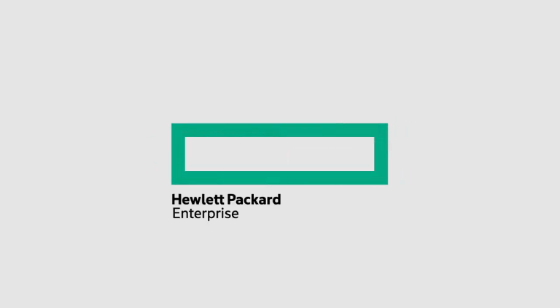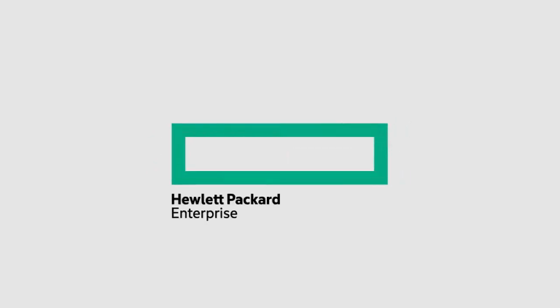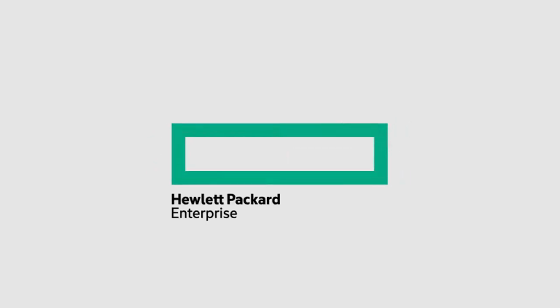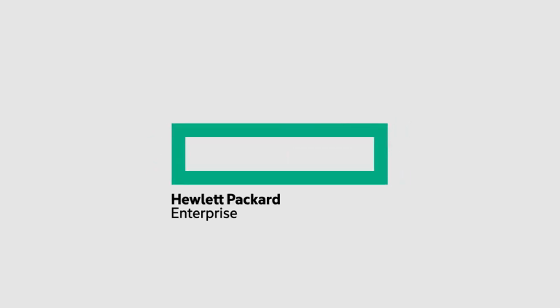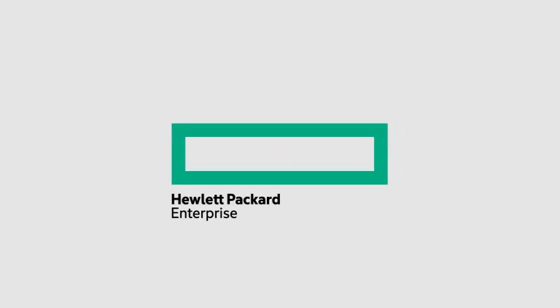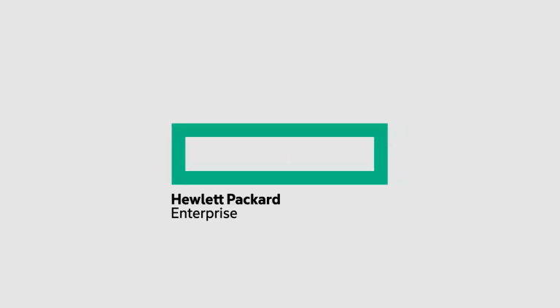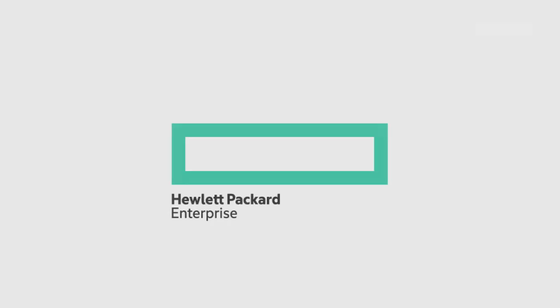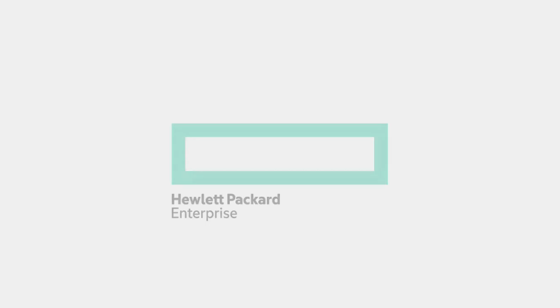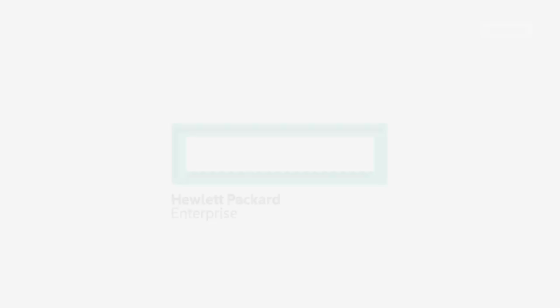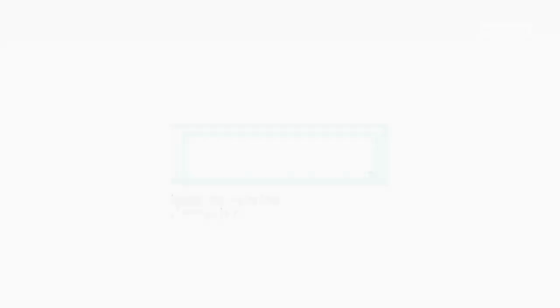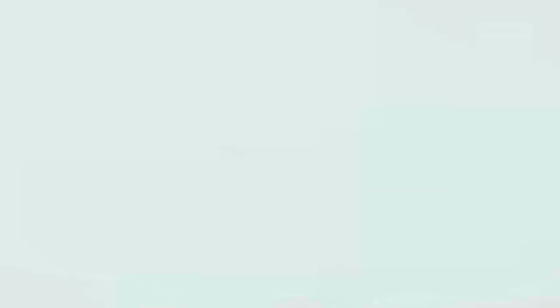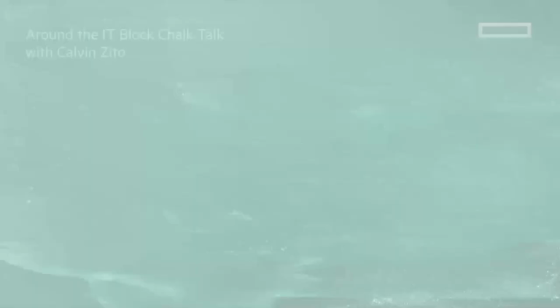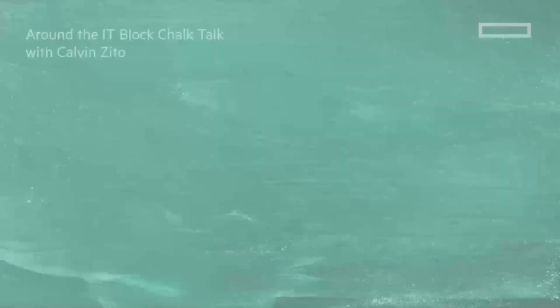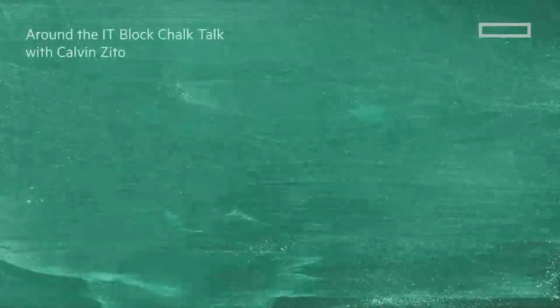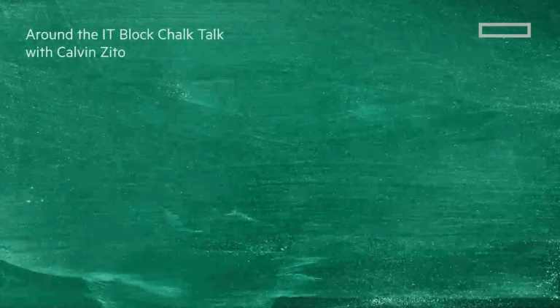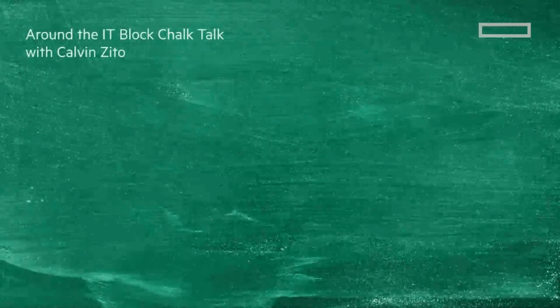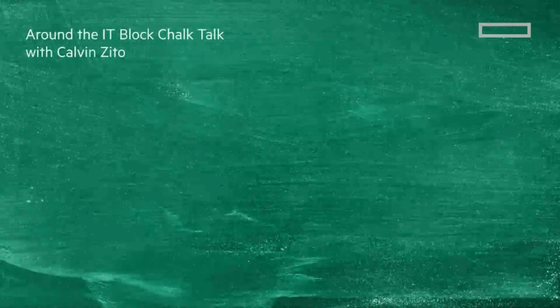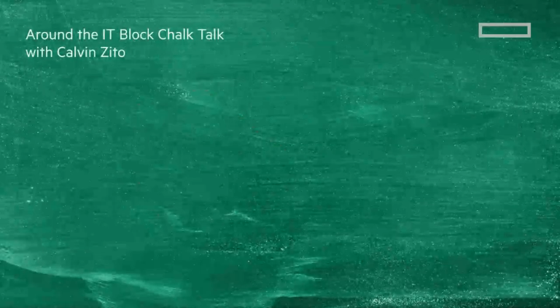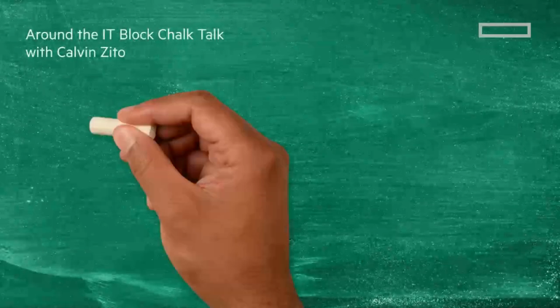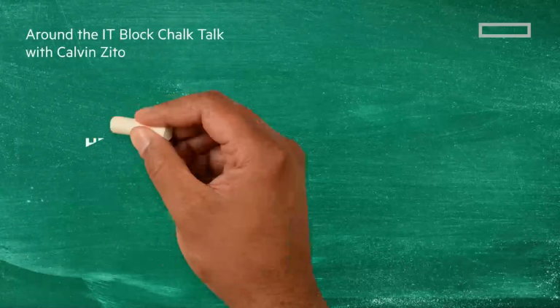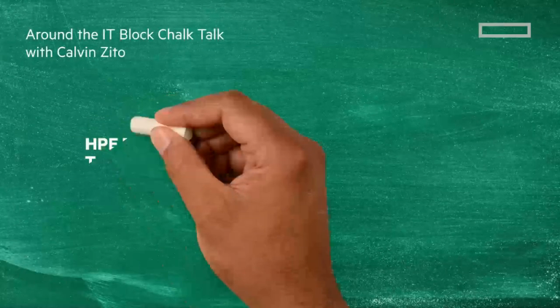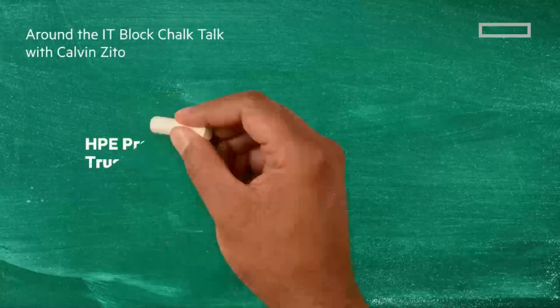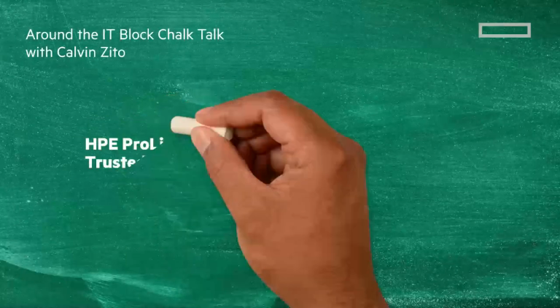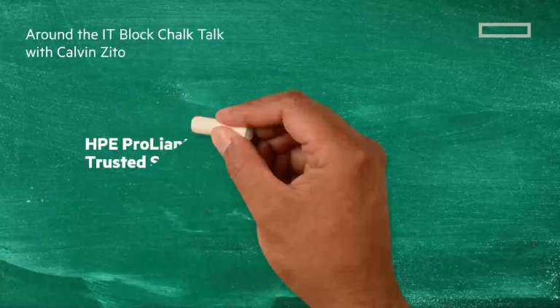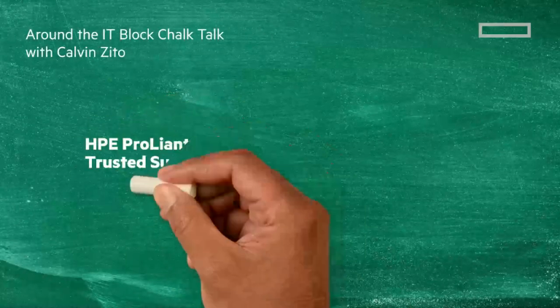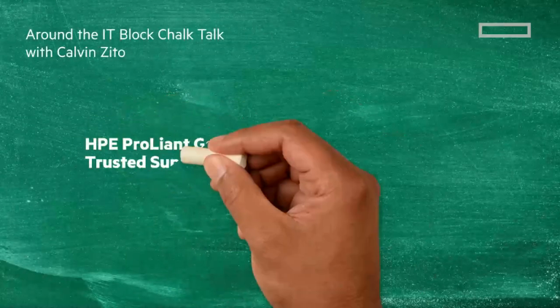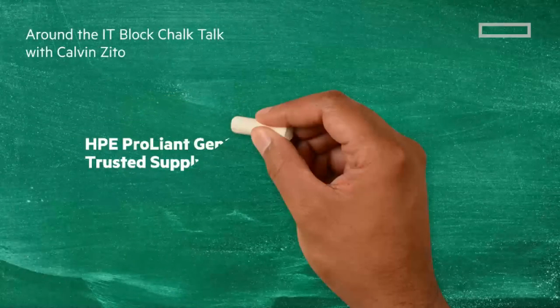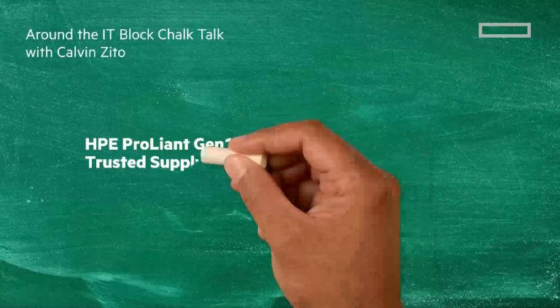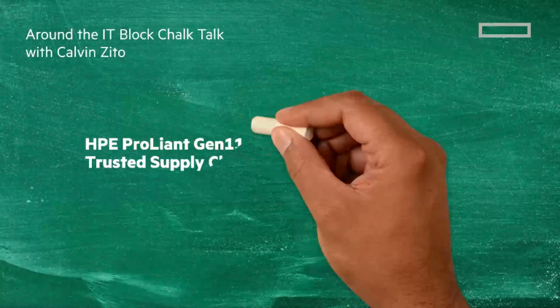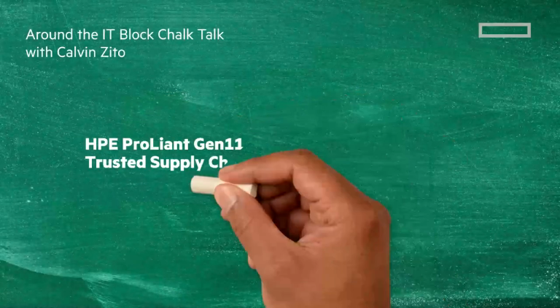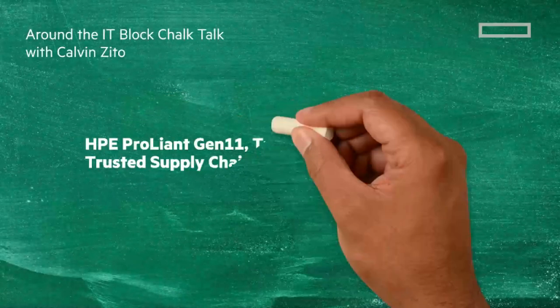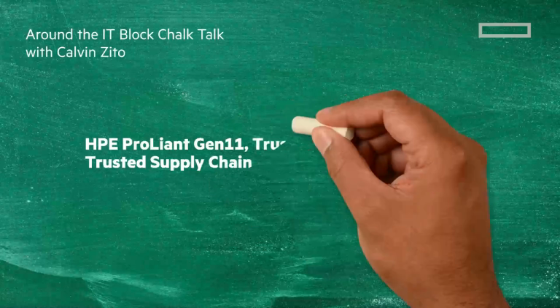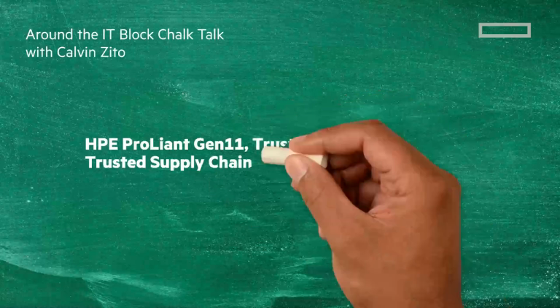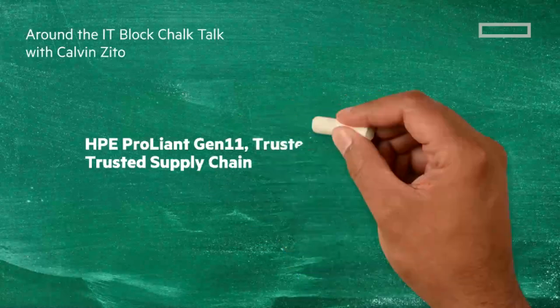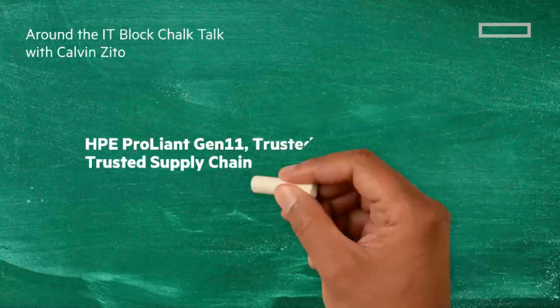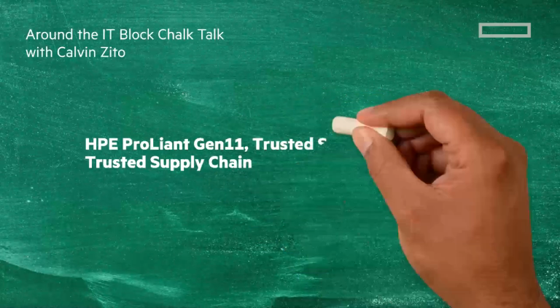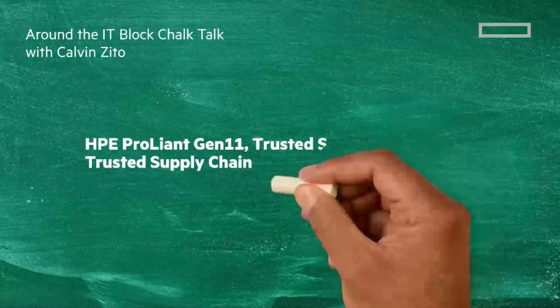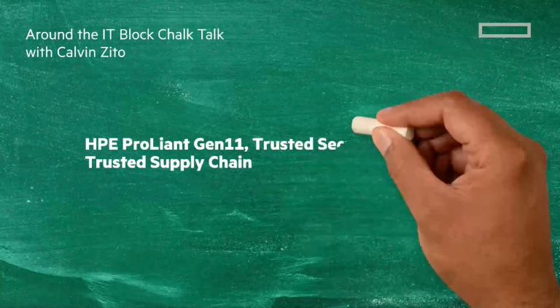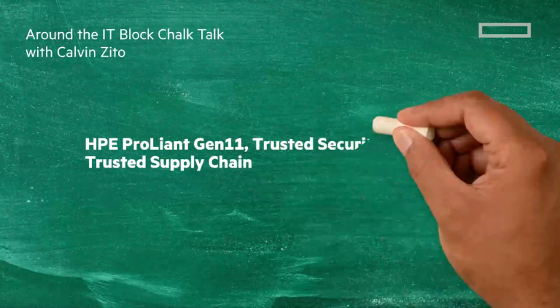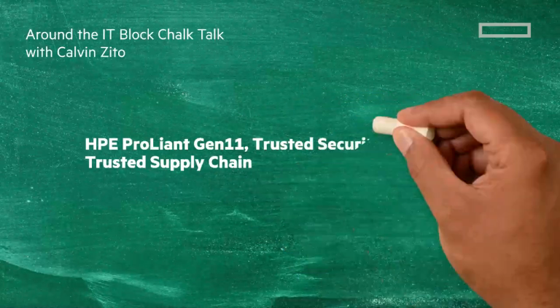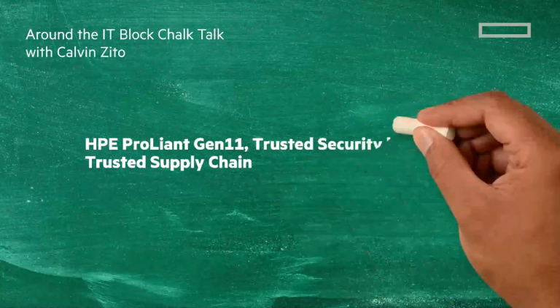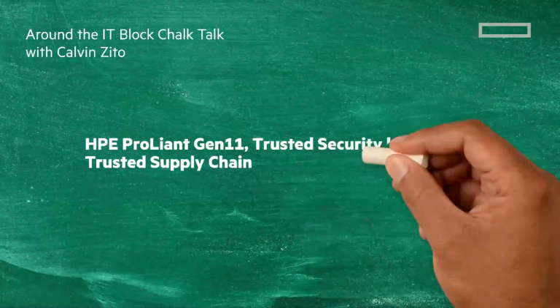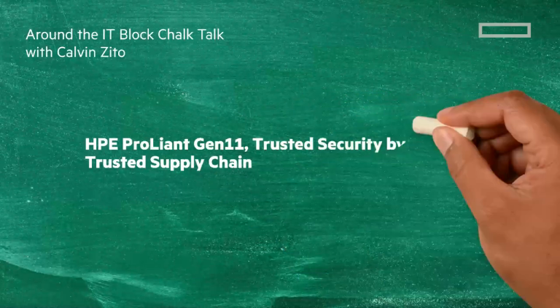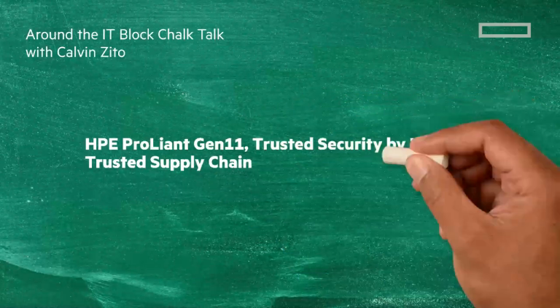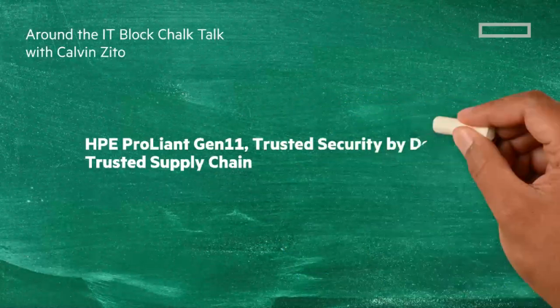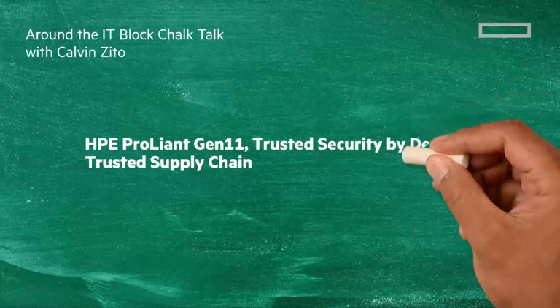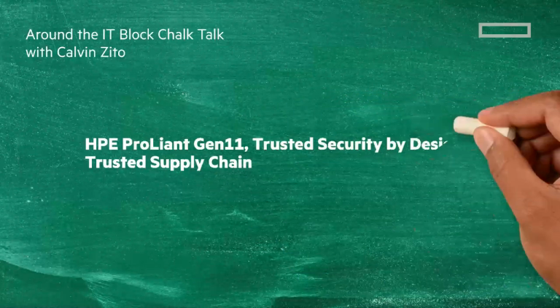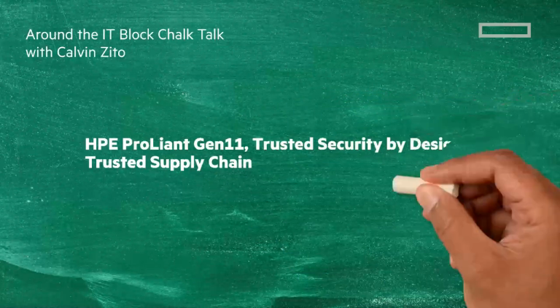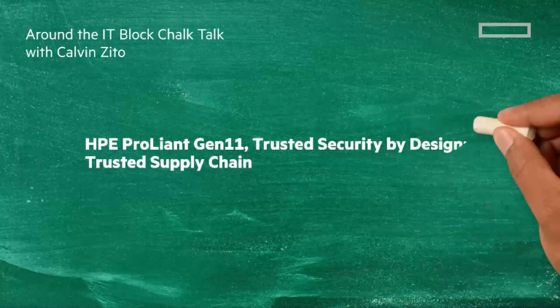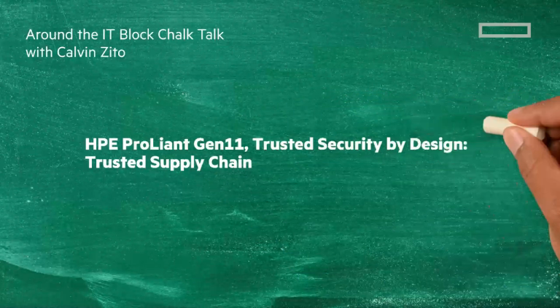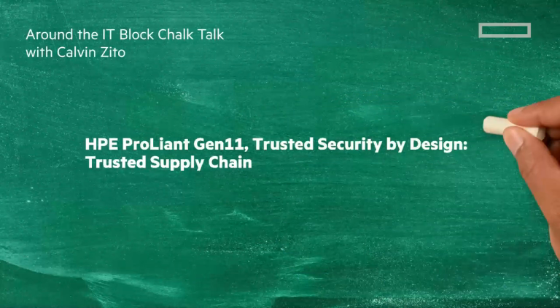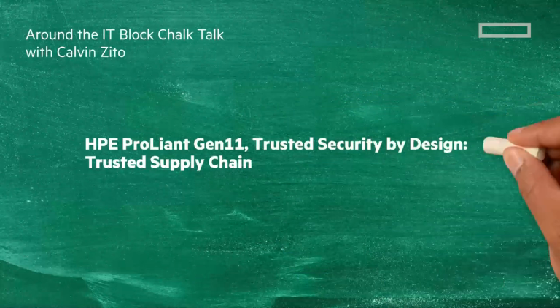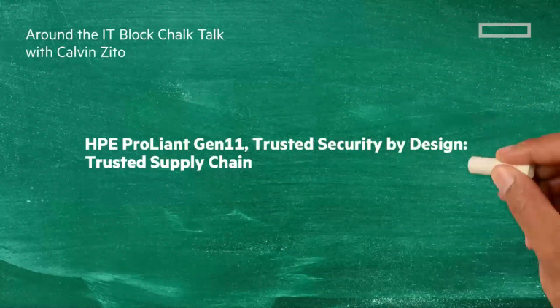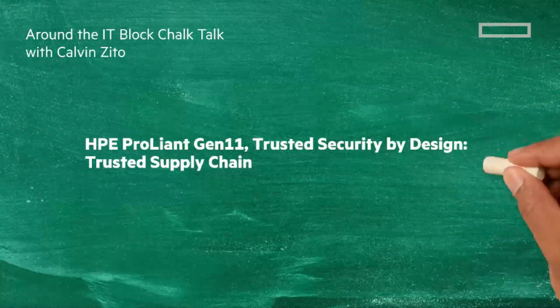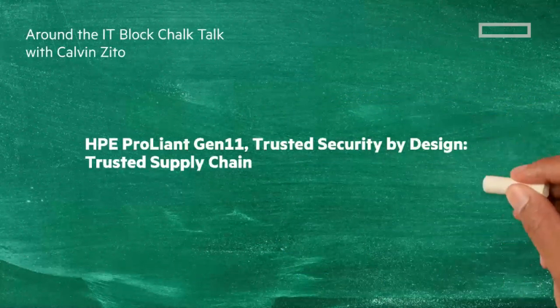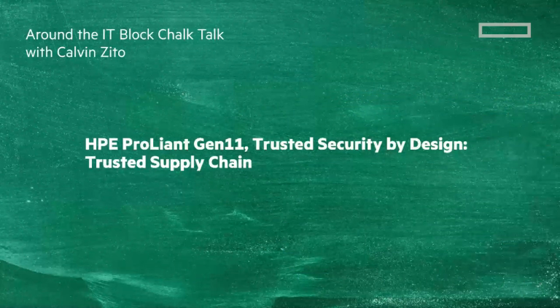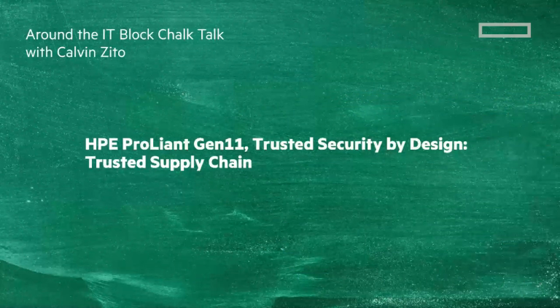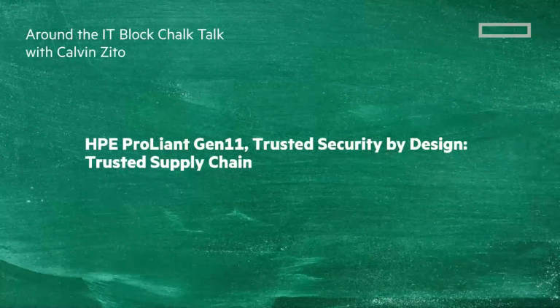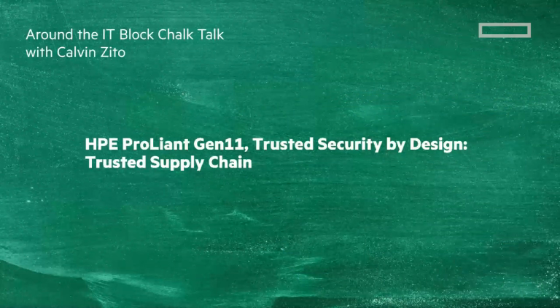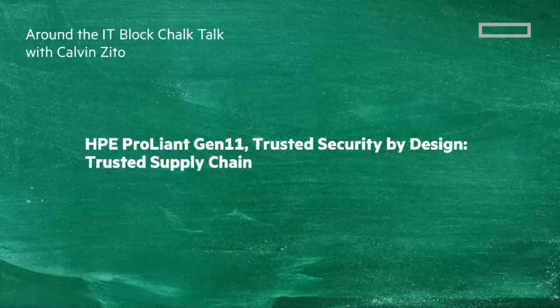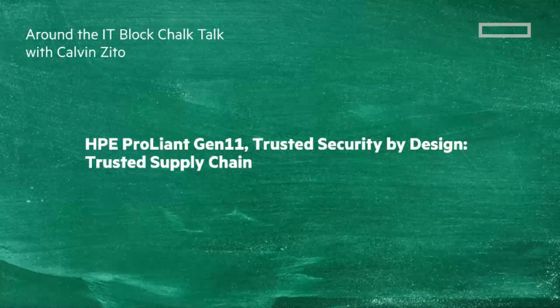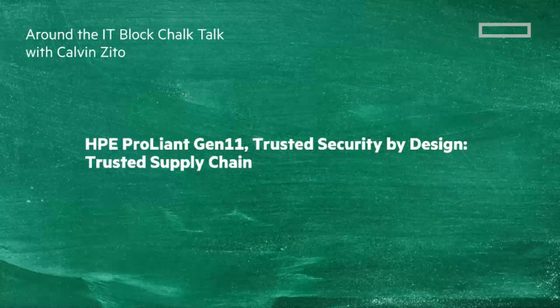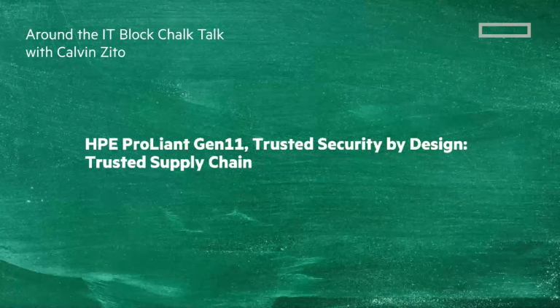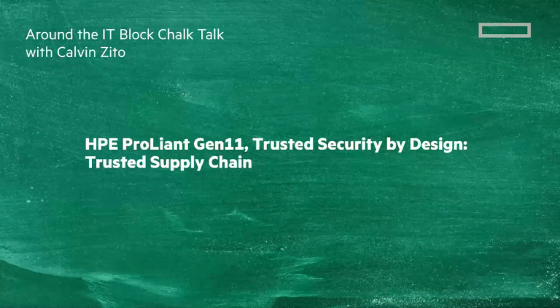Join me in this Chalk Talk to look at HPE ProLiant Gen 11, Trusted Security by Design. And we'll zoom in on Trusted Supply Chain.